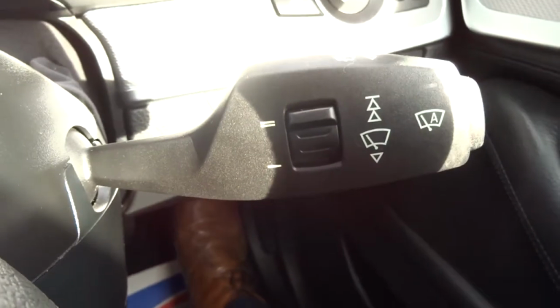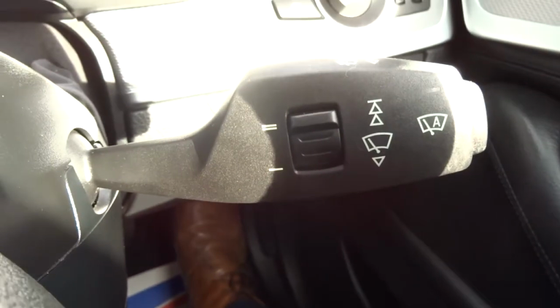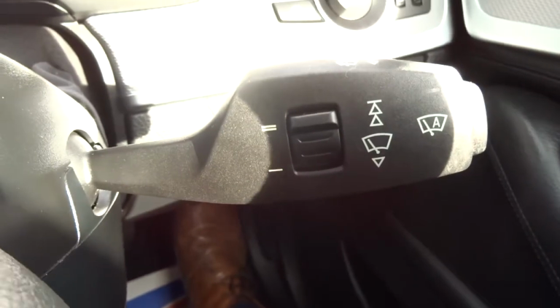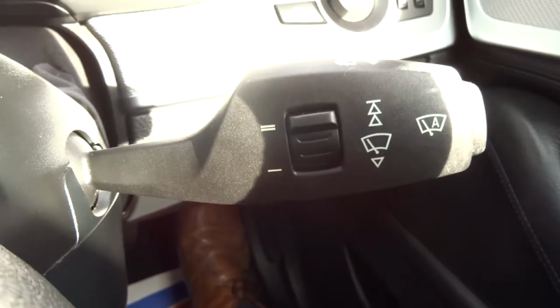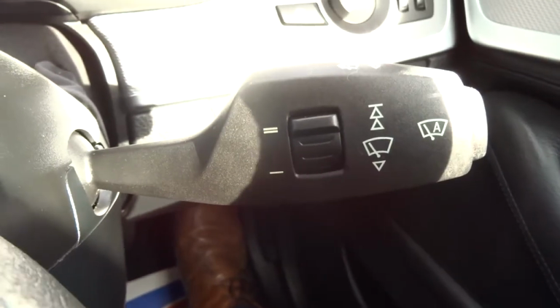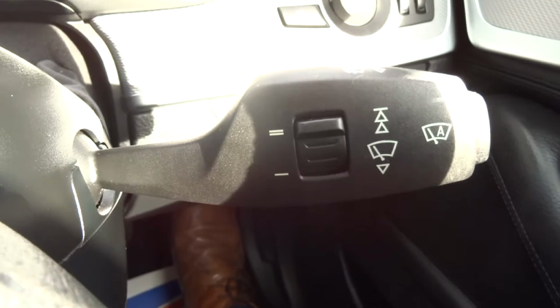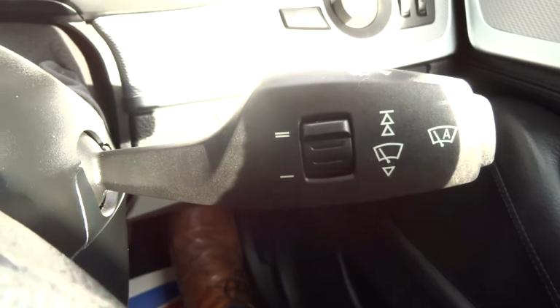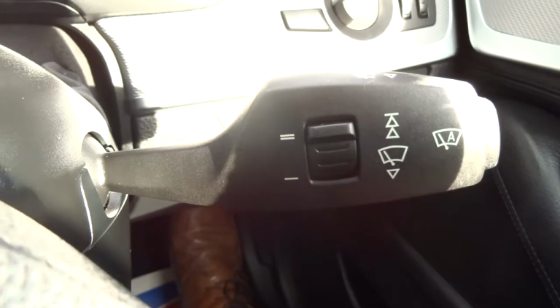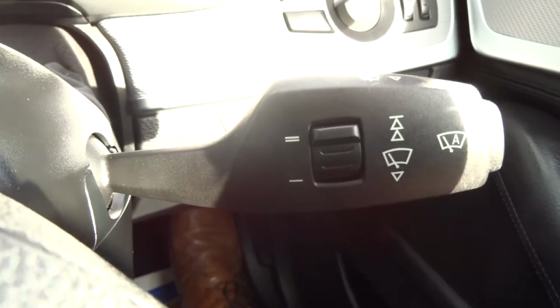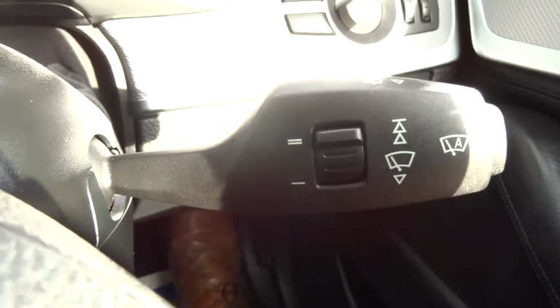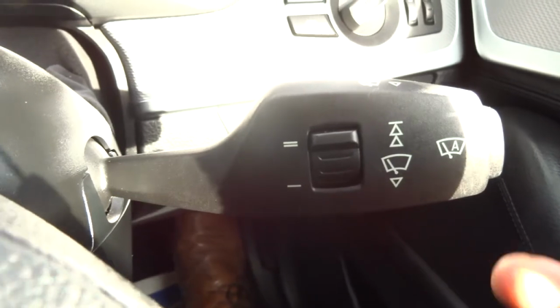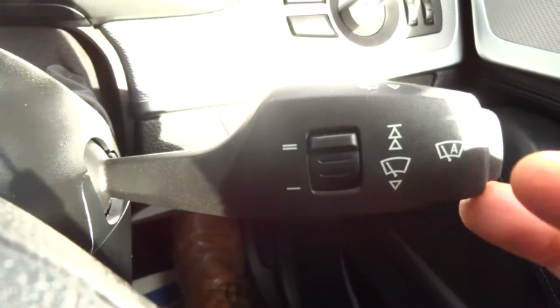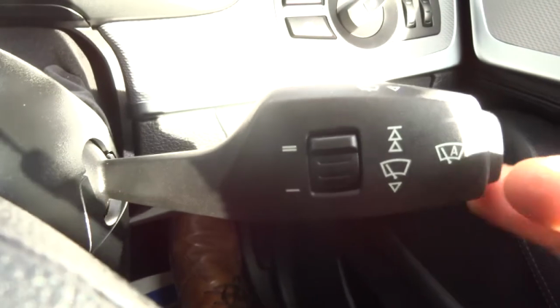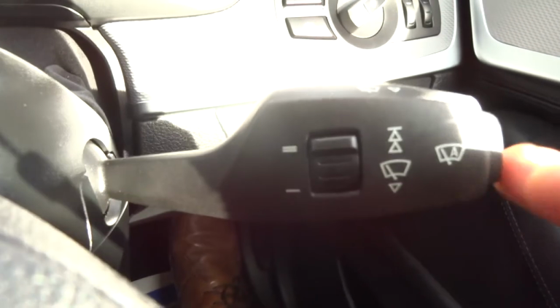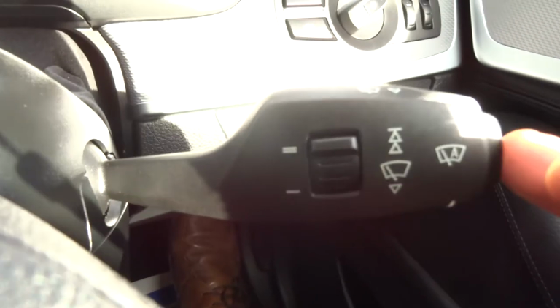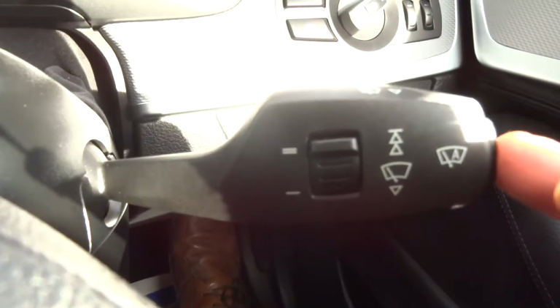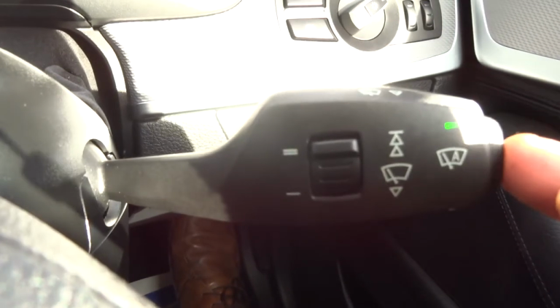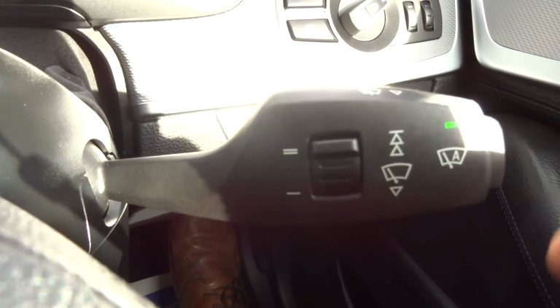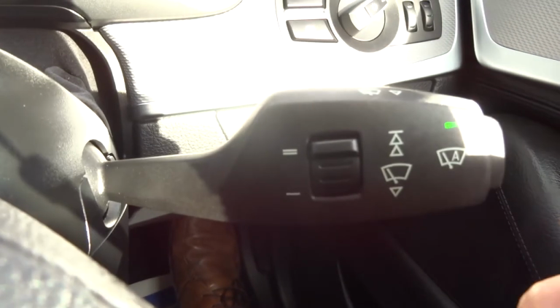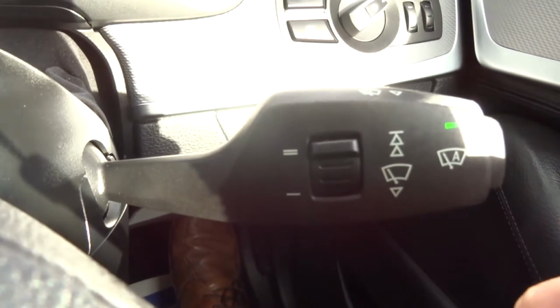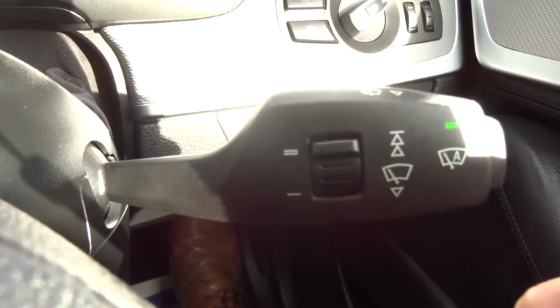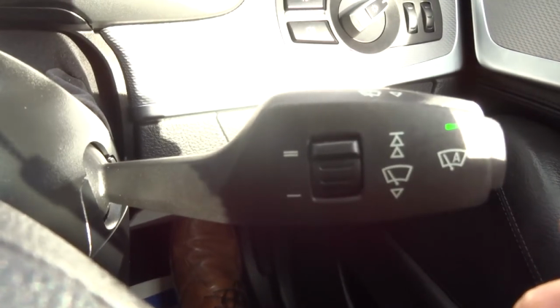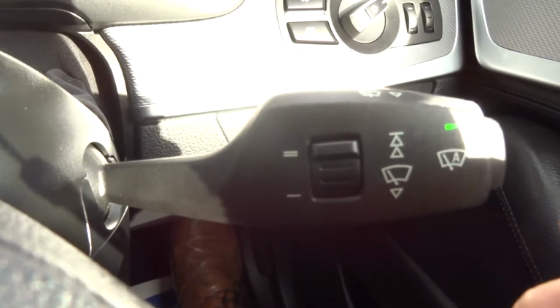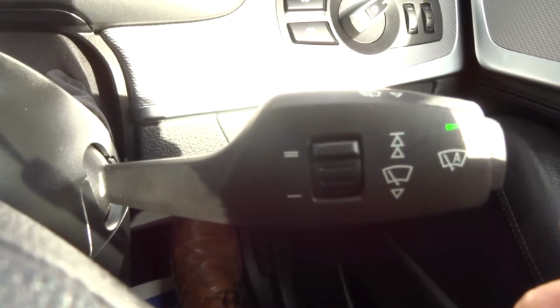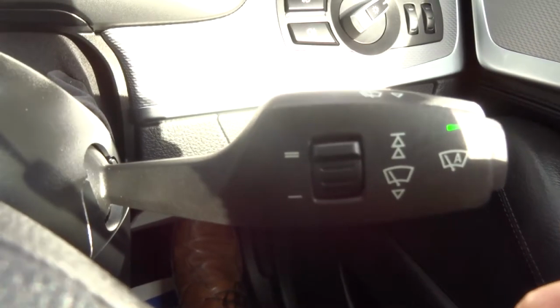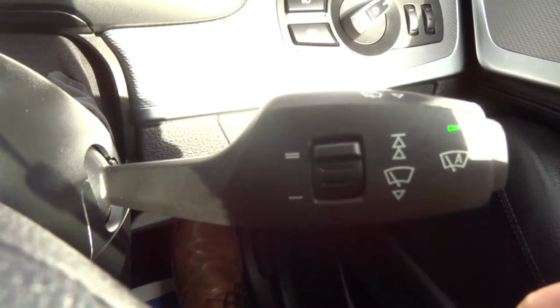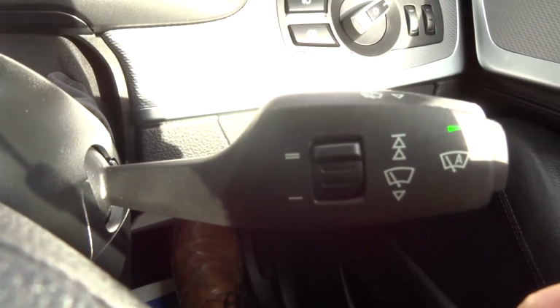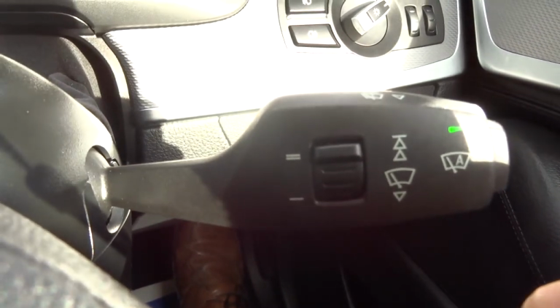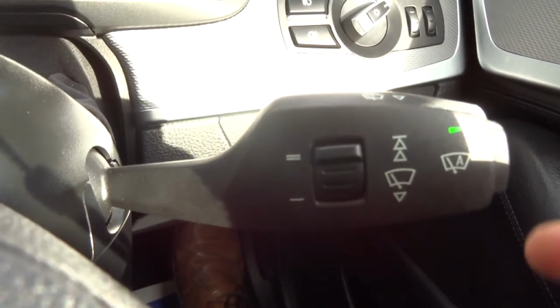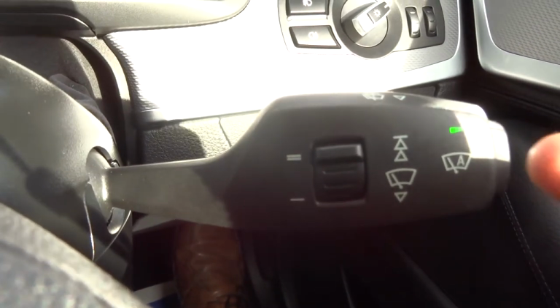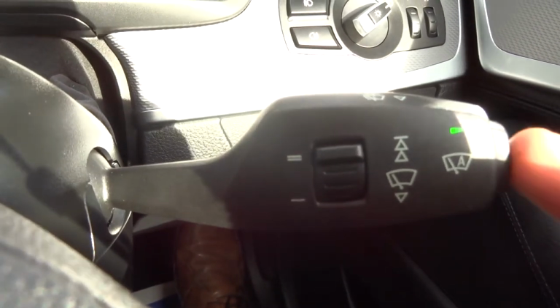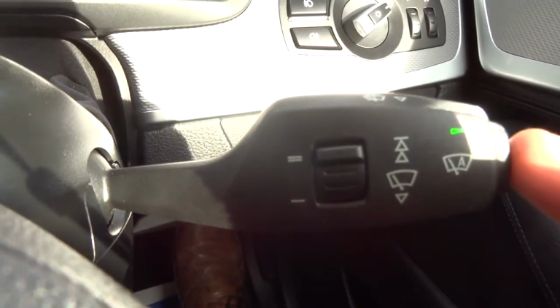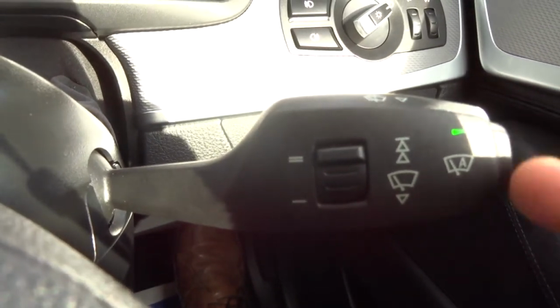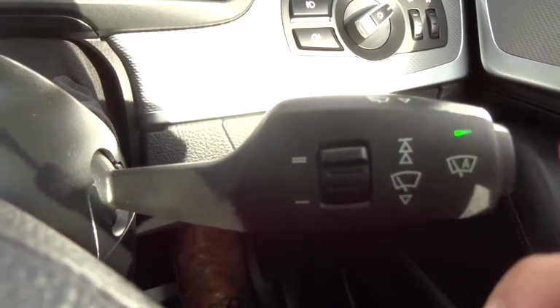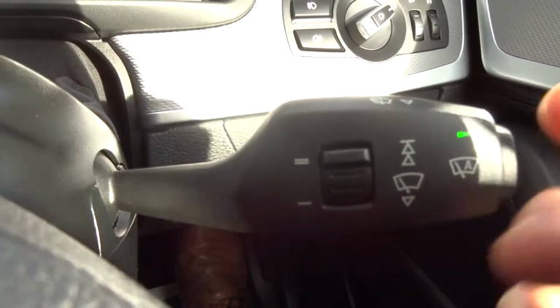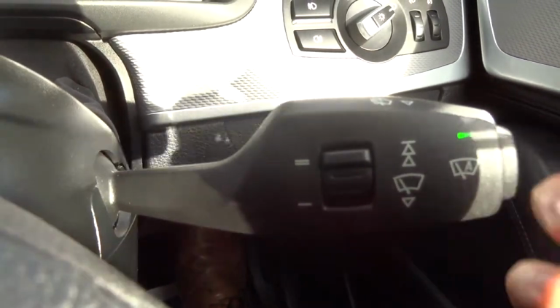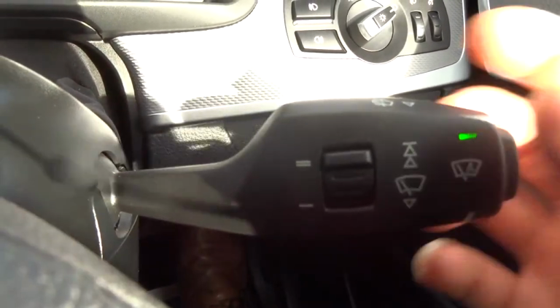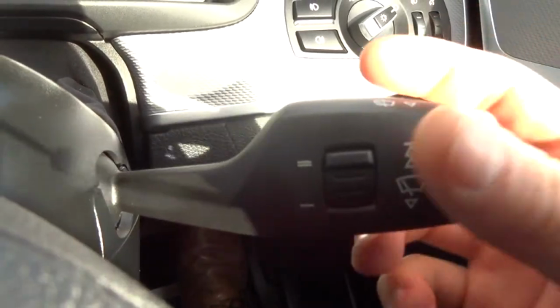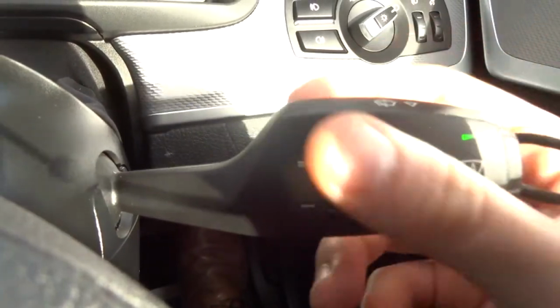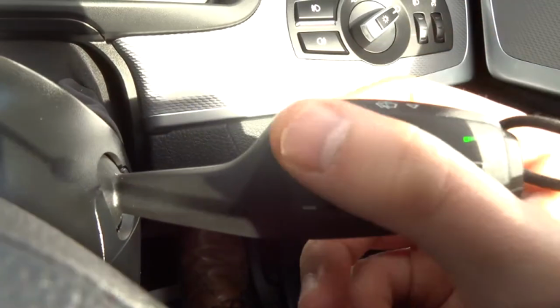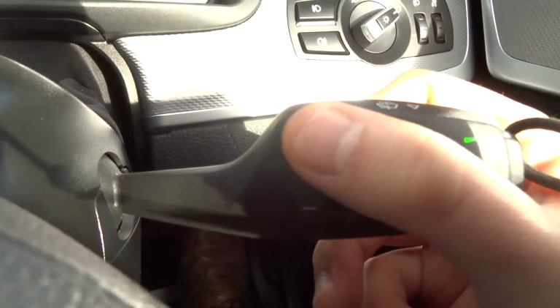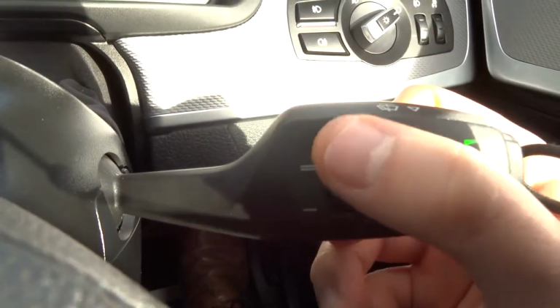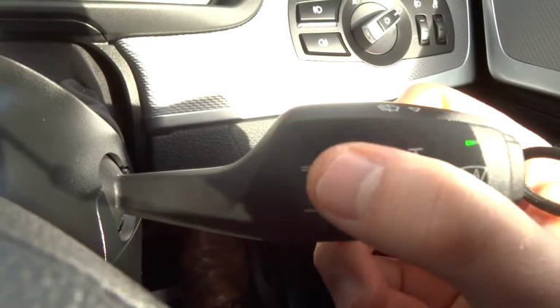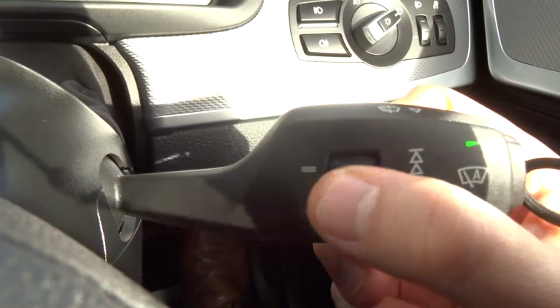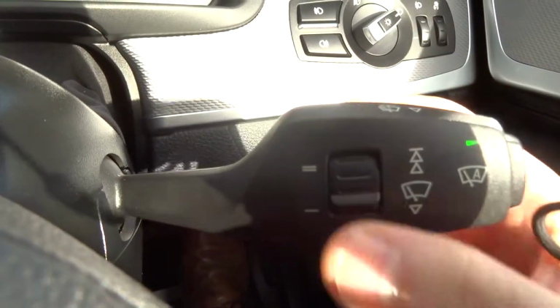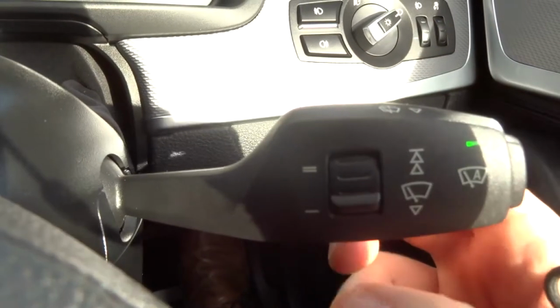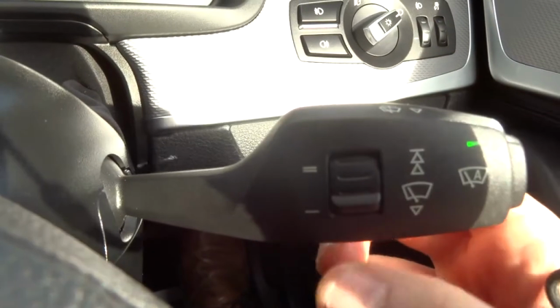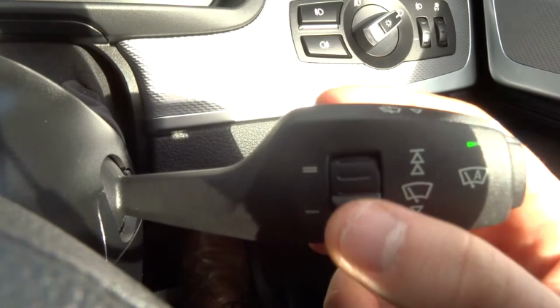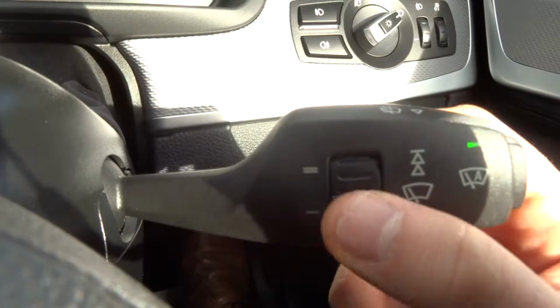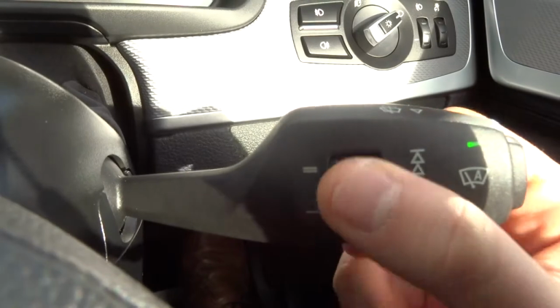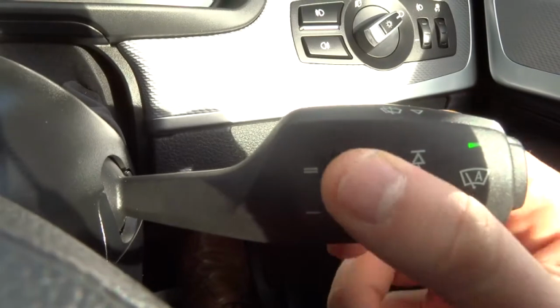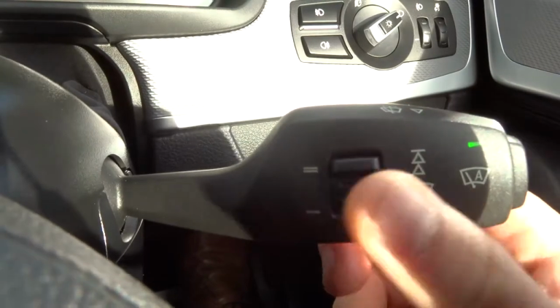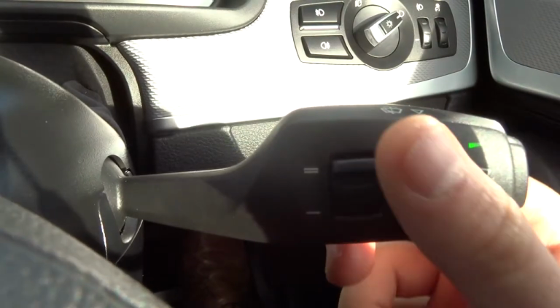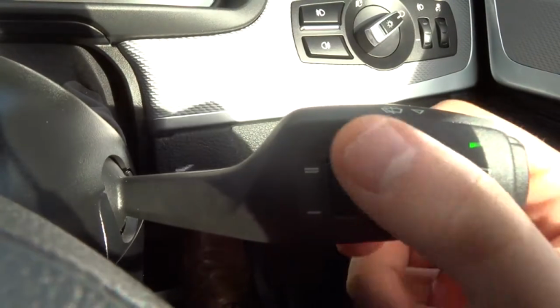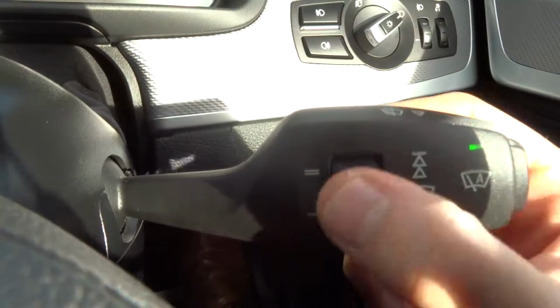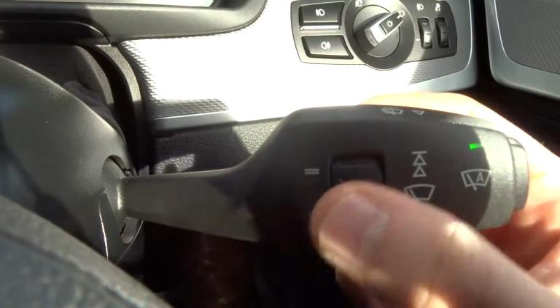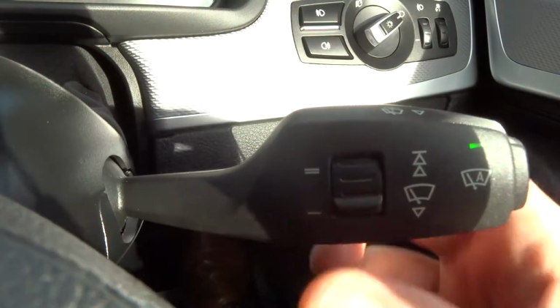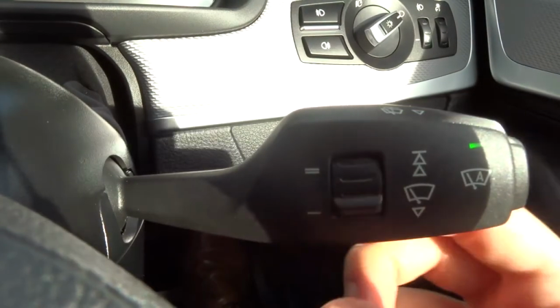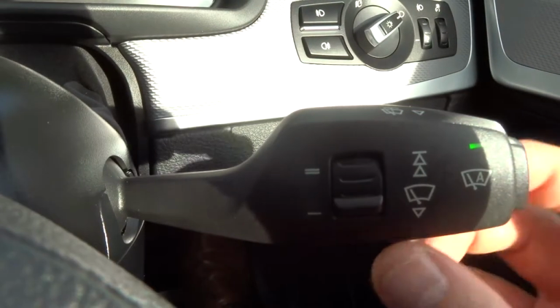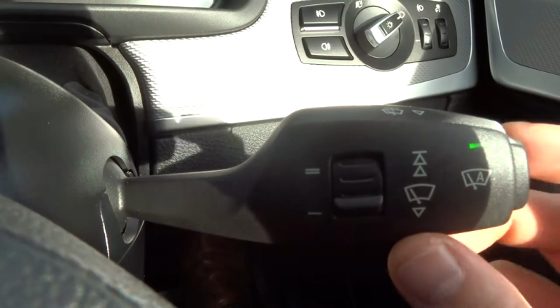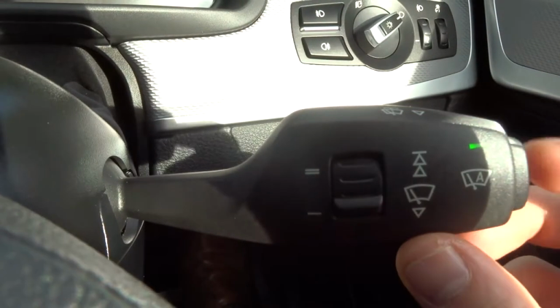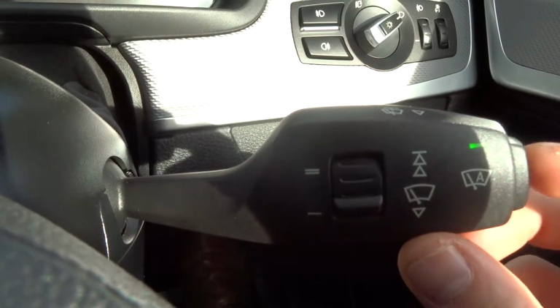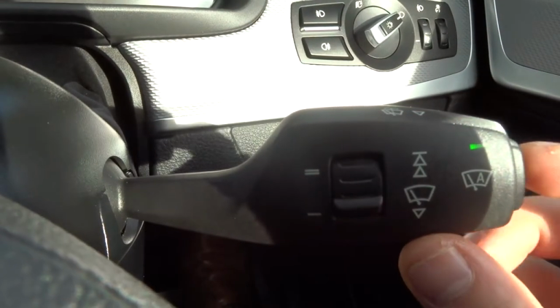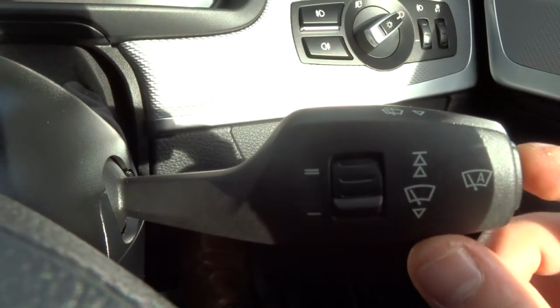Automatic windscreen wipers. So you just push that and away you go. And then you've got a sensitivity setting just there as well.